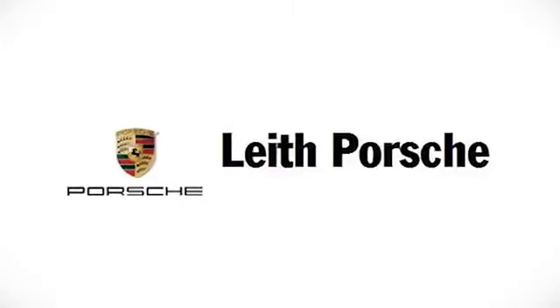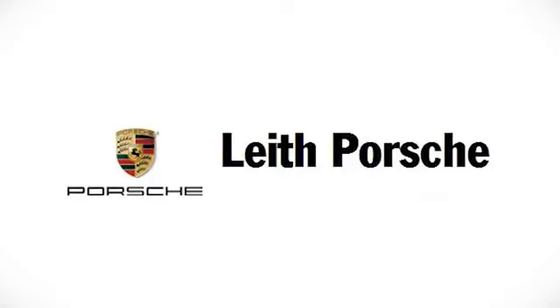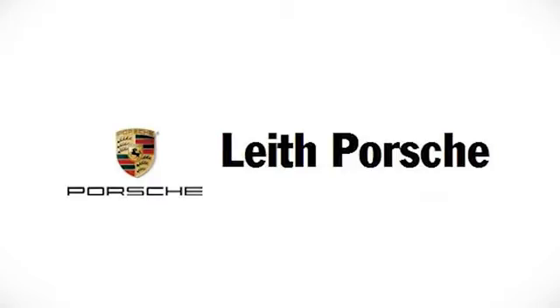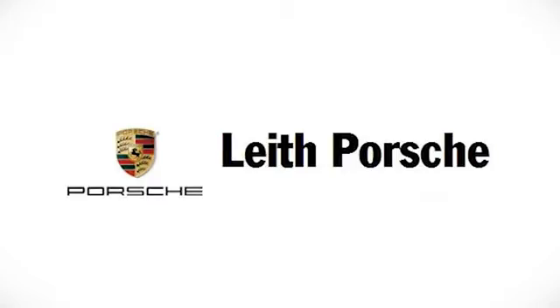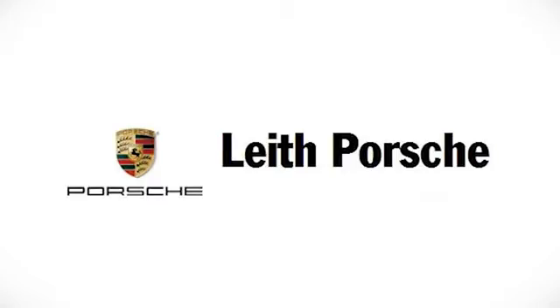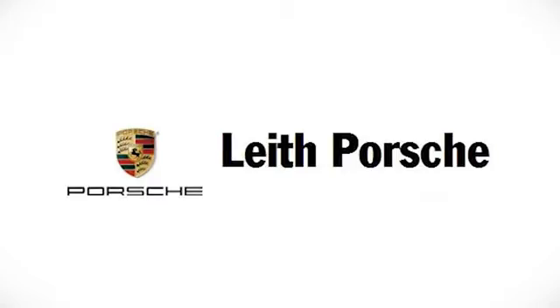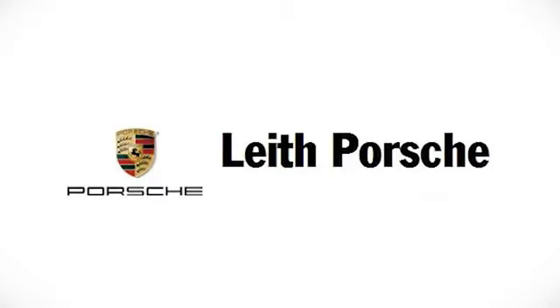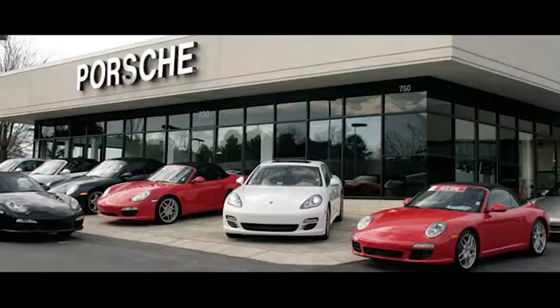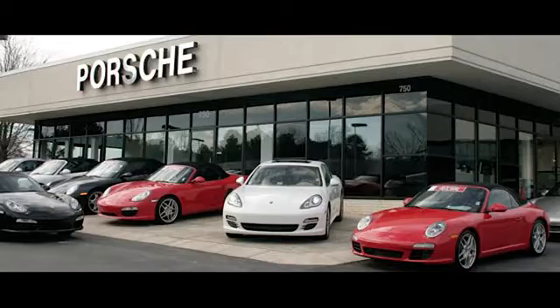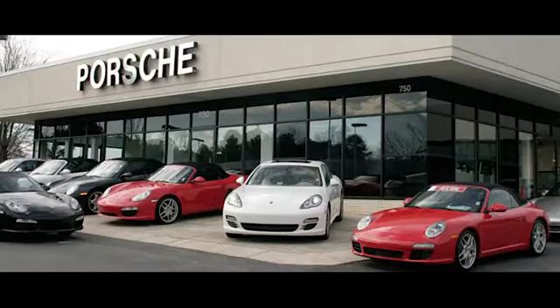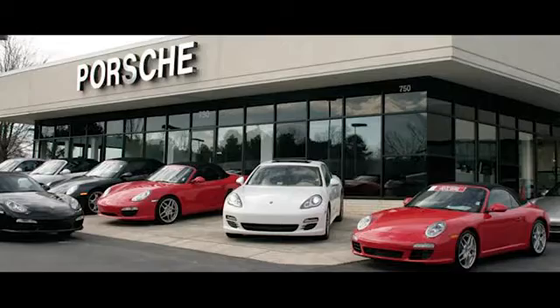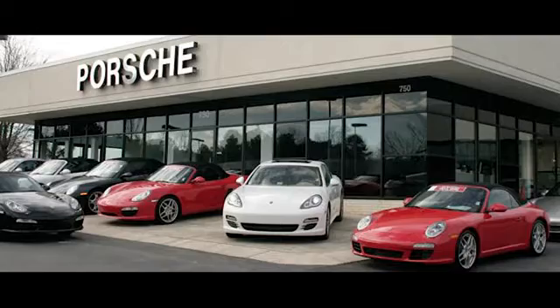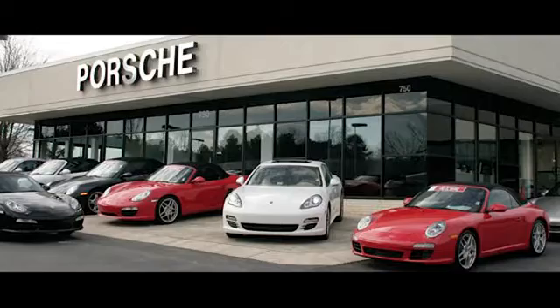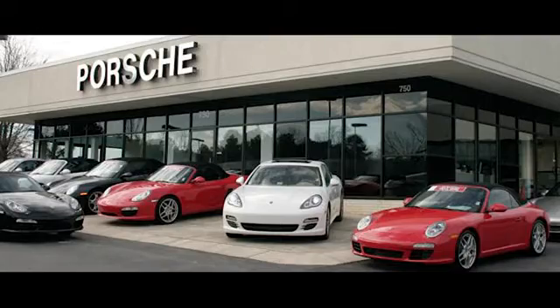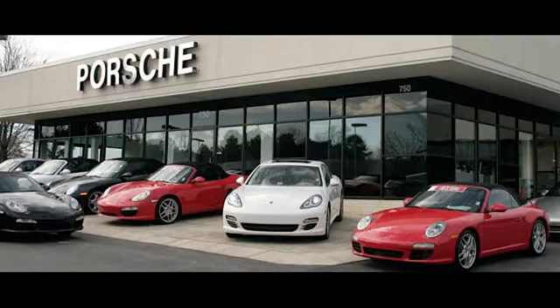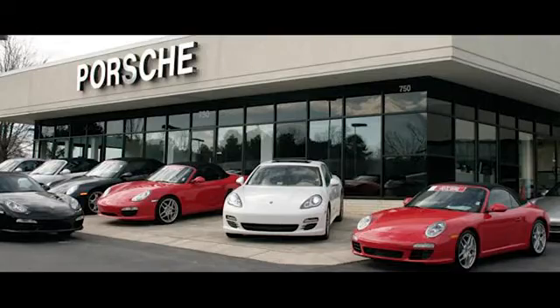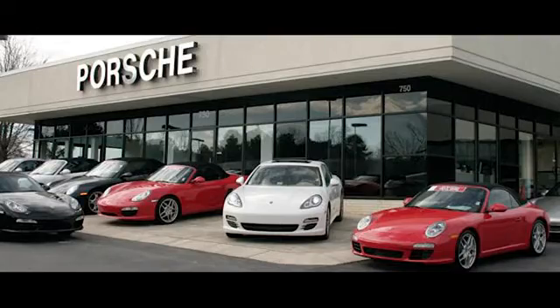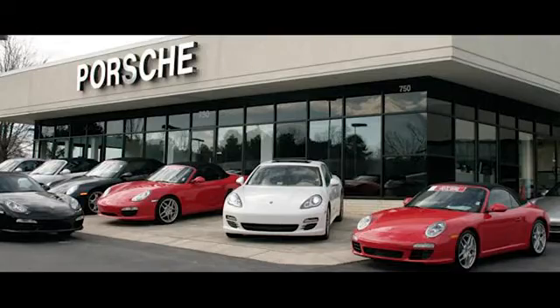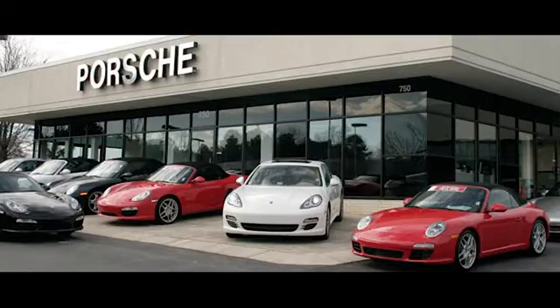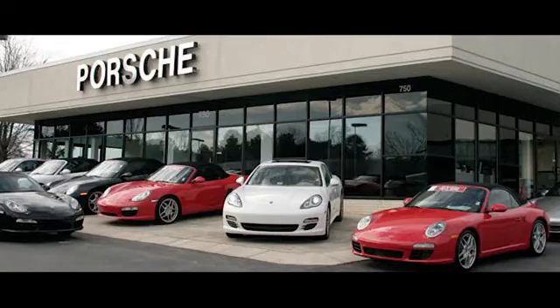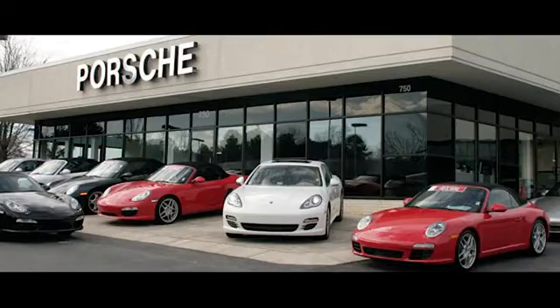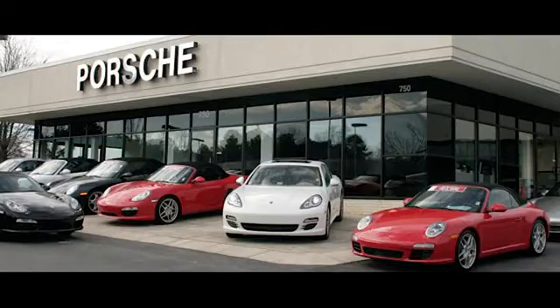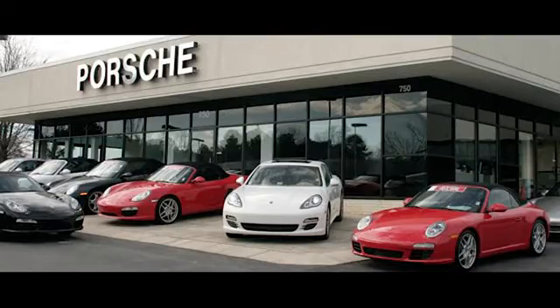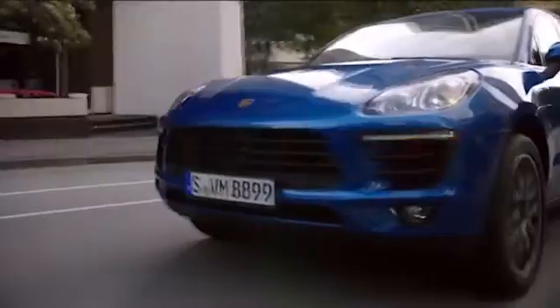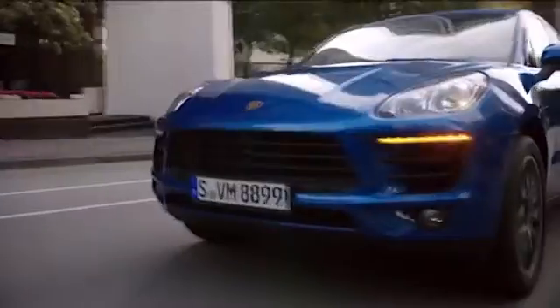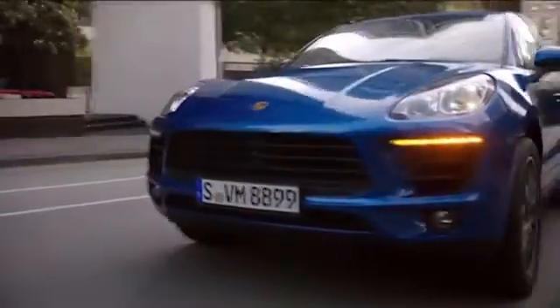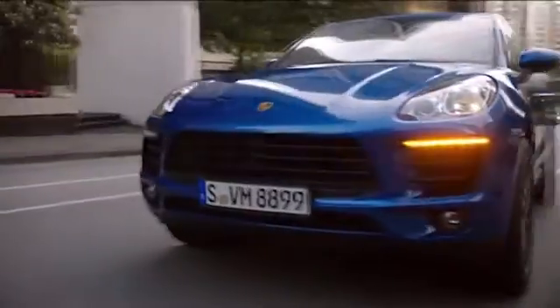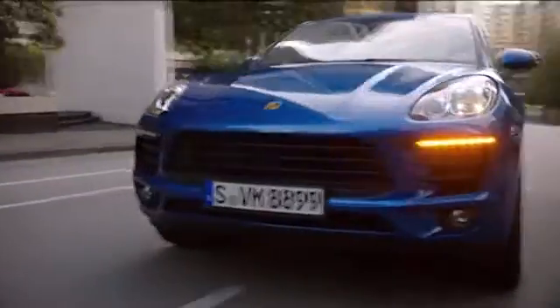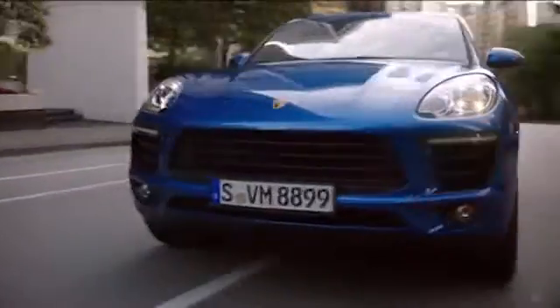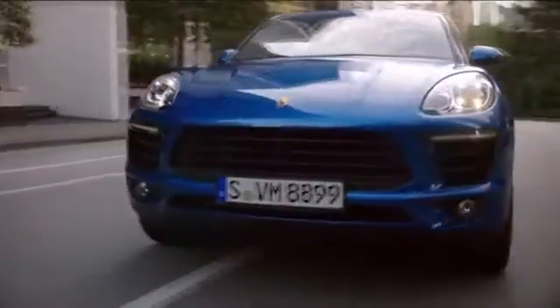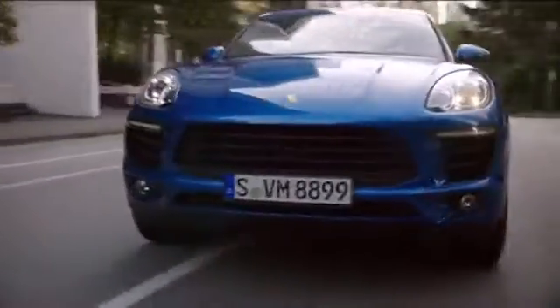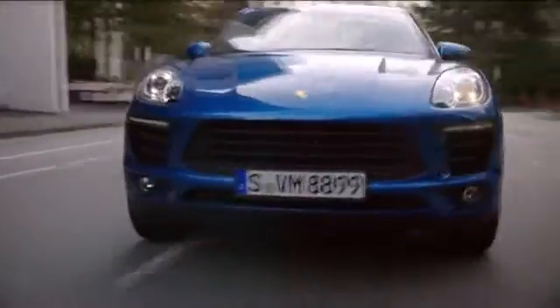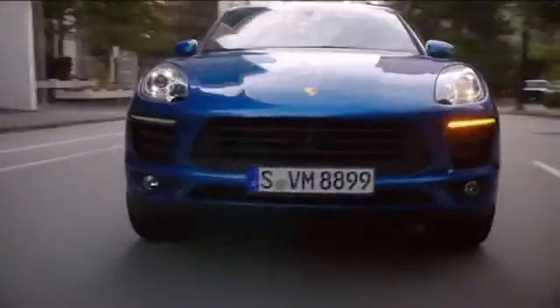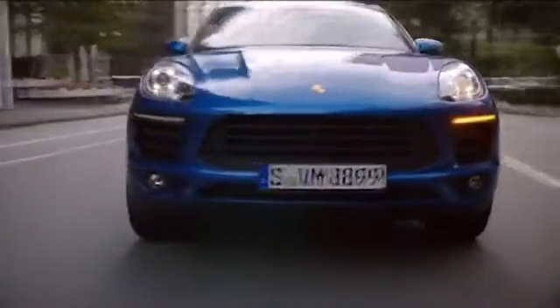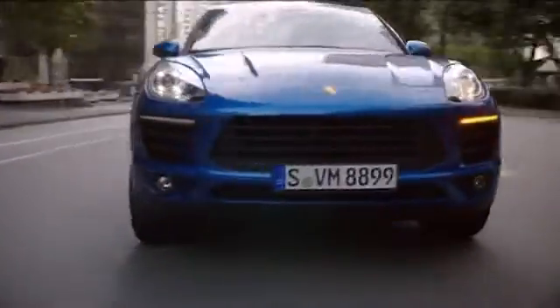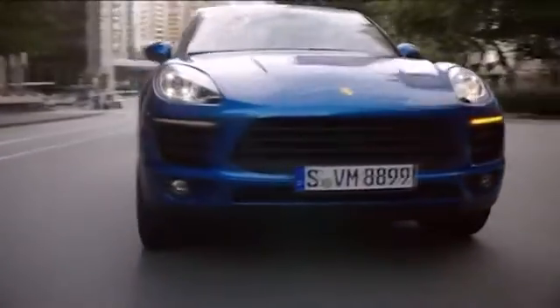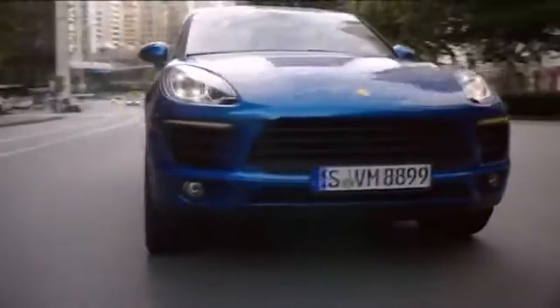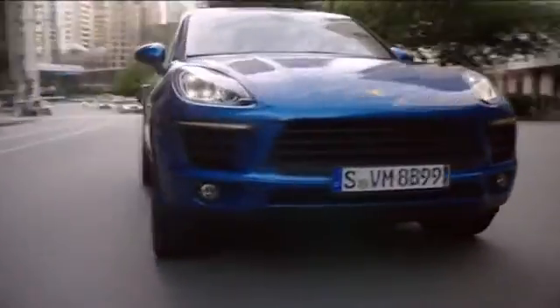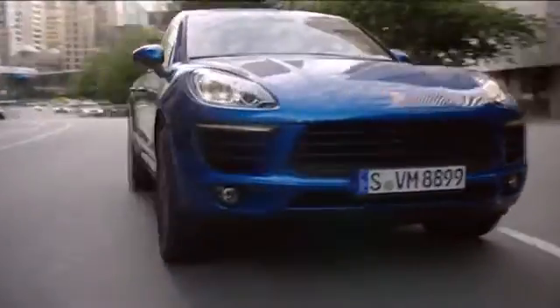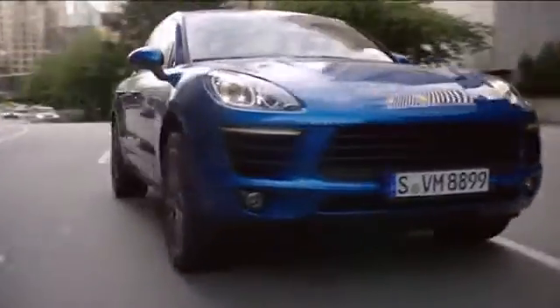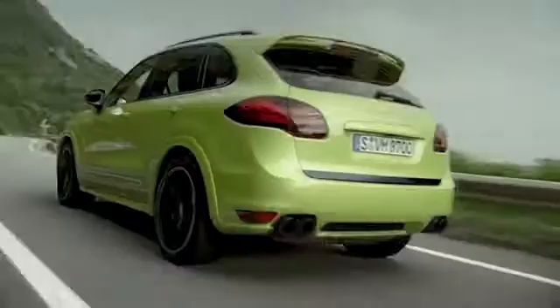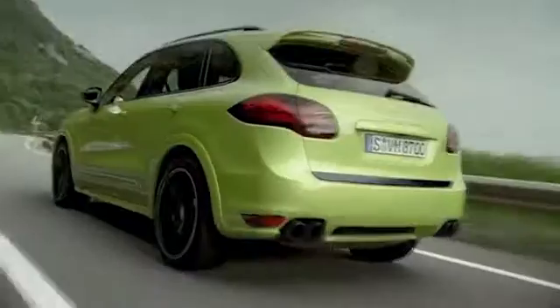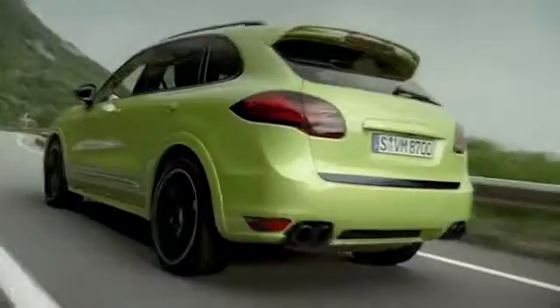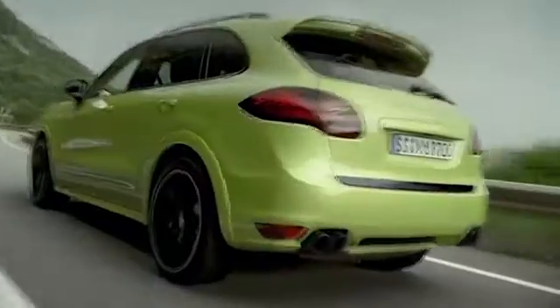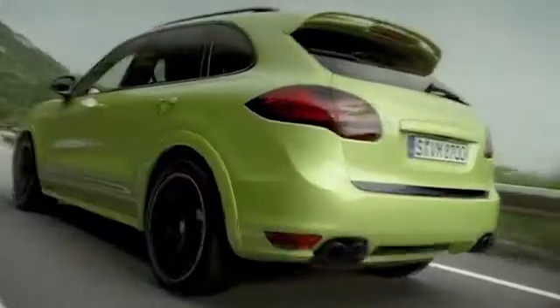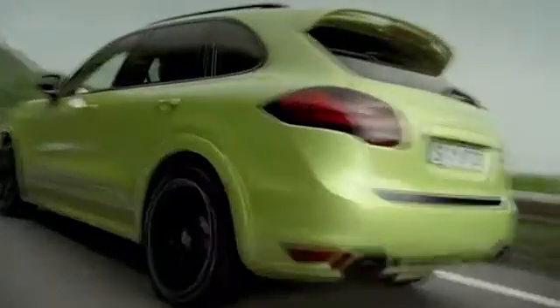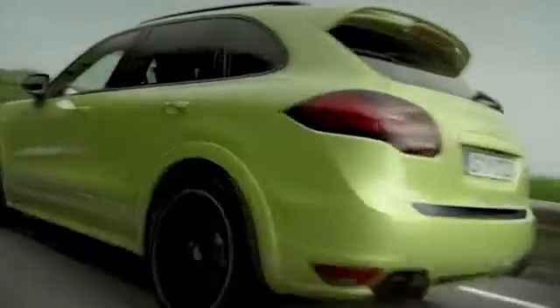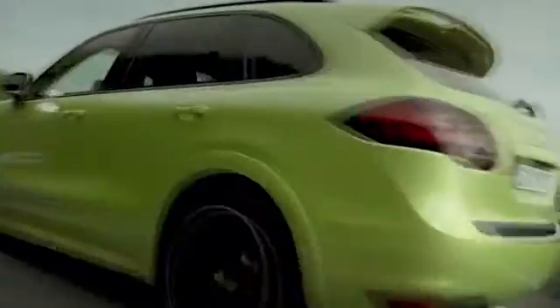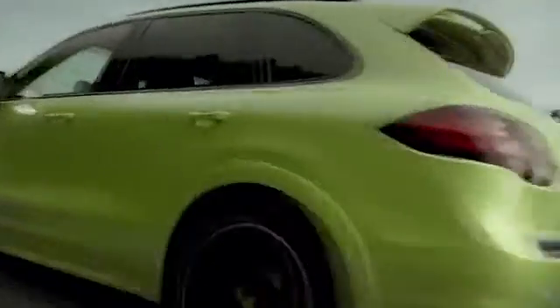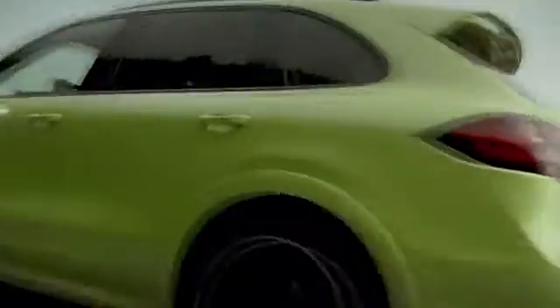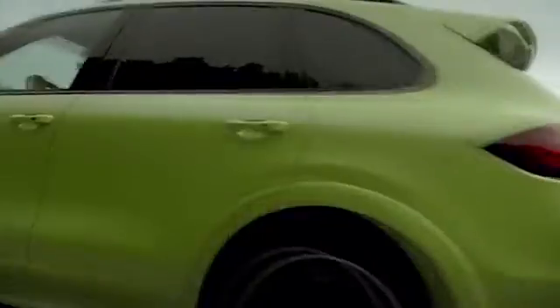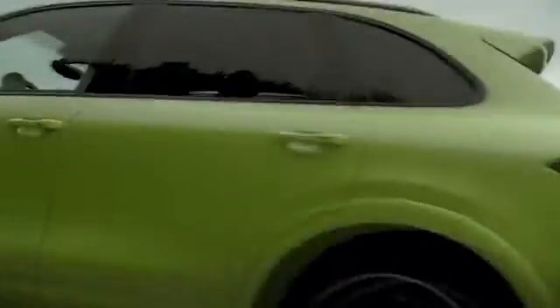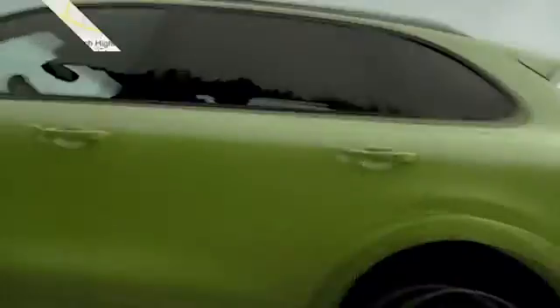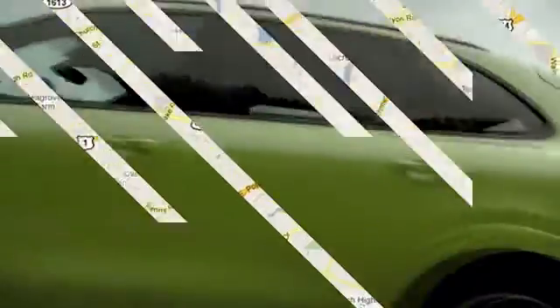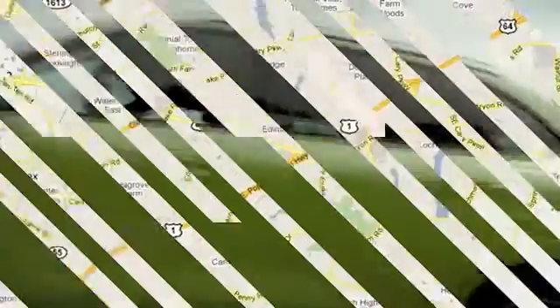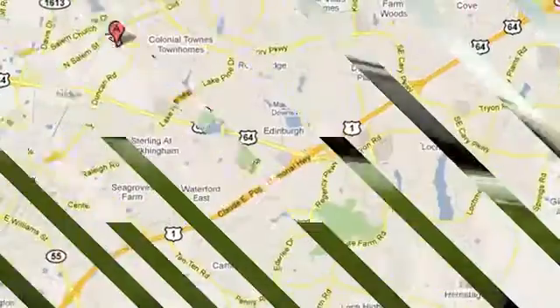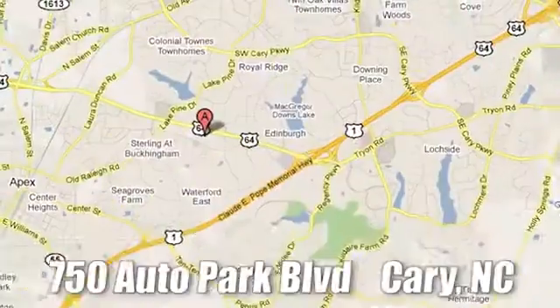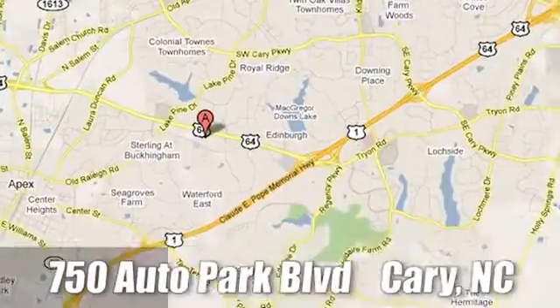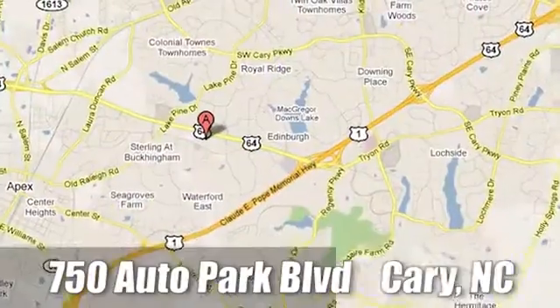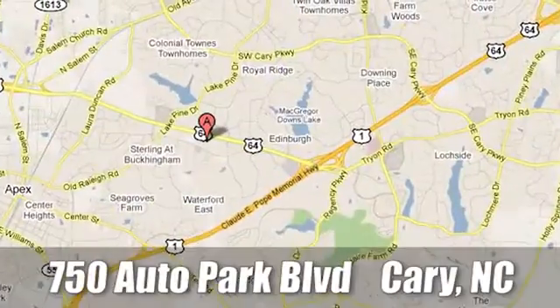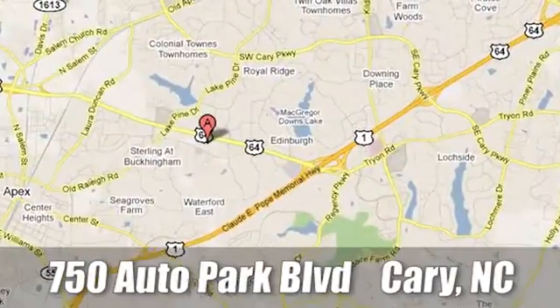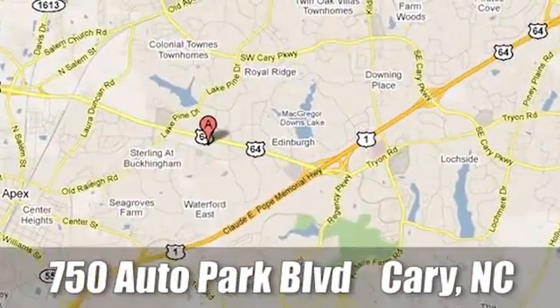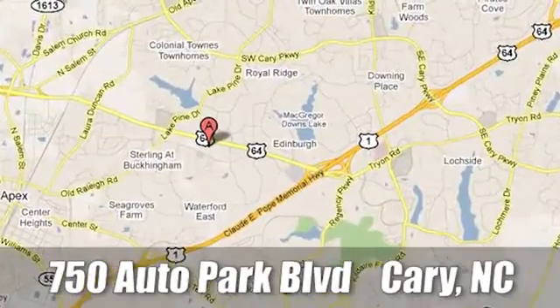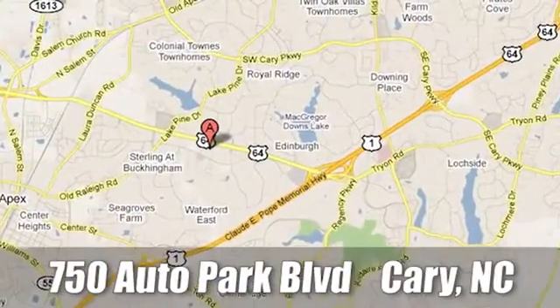Leith Porsche, the name you can trust since 1969. For a dealer more passionate about Porsche, you have to go to Germany.